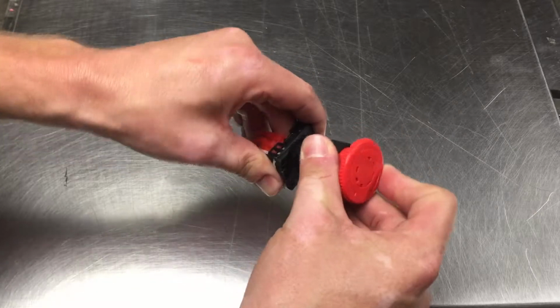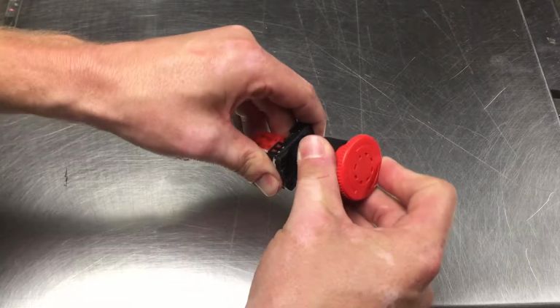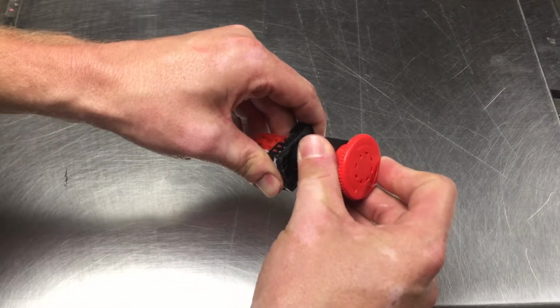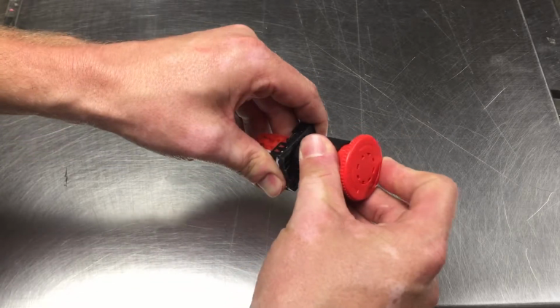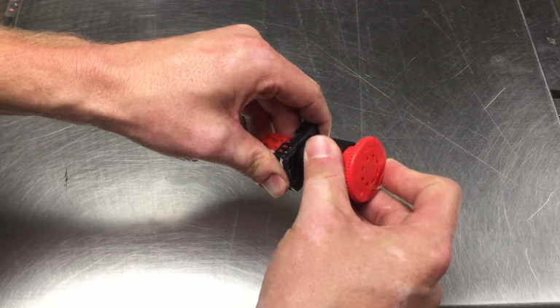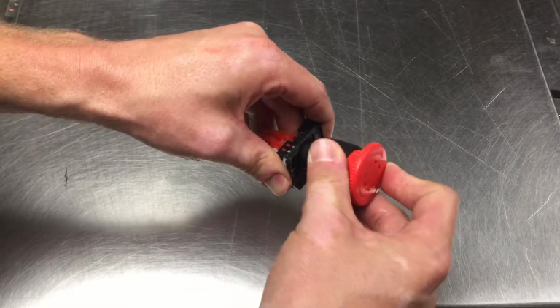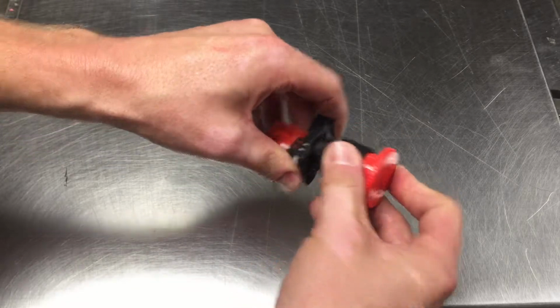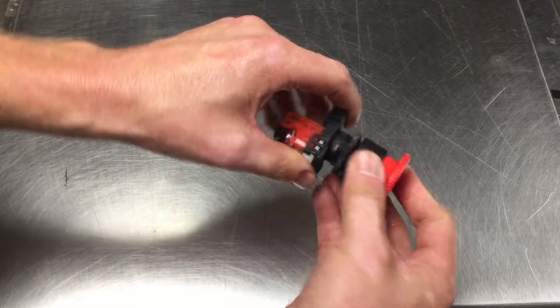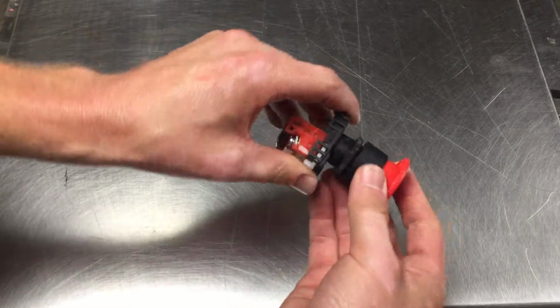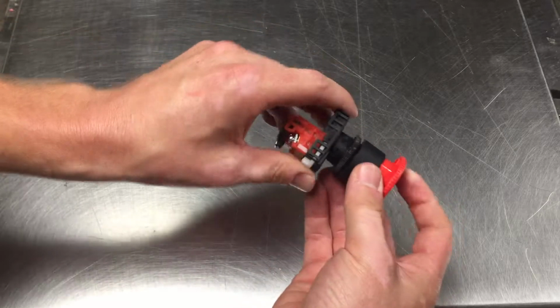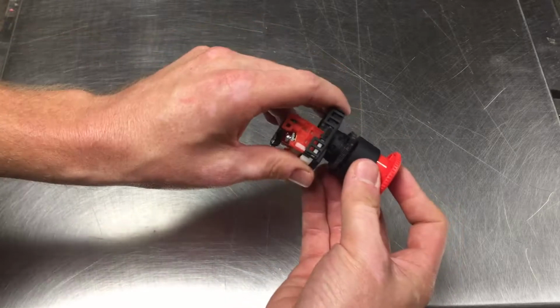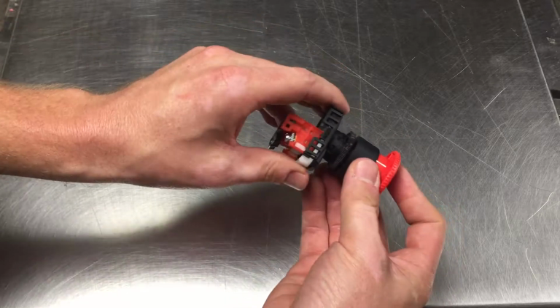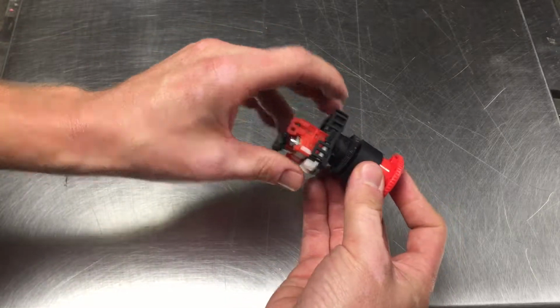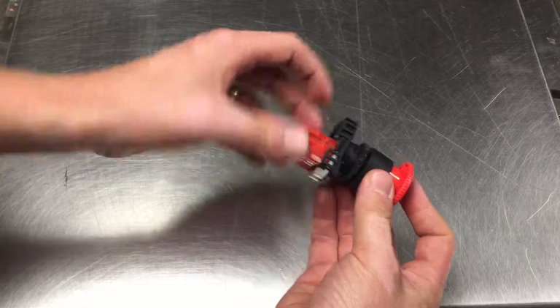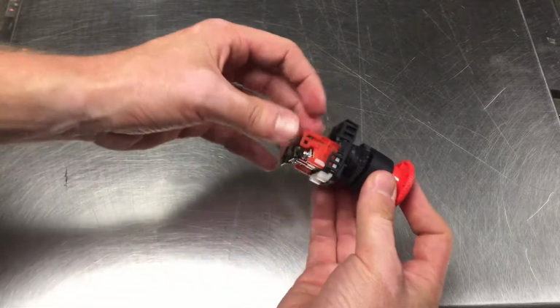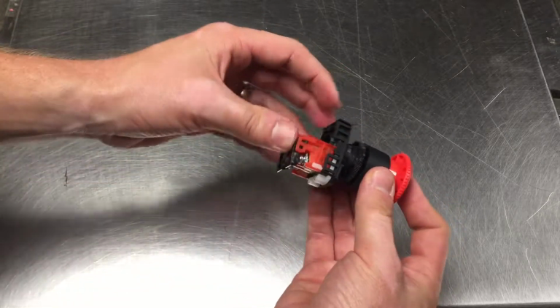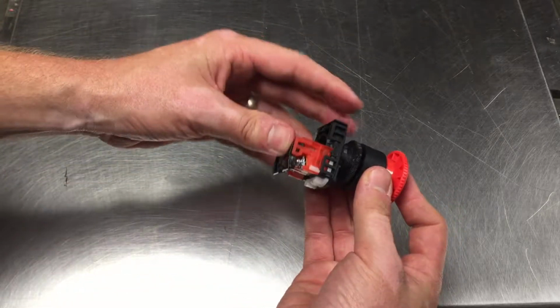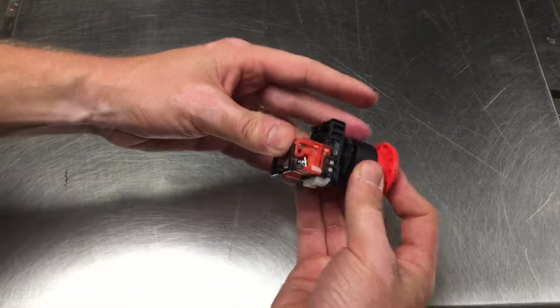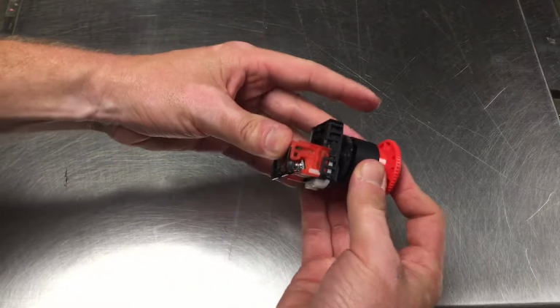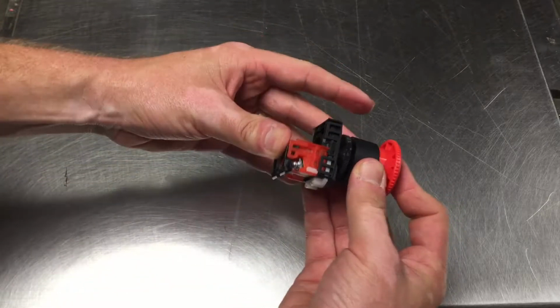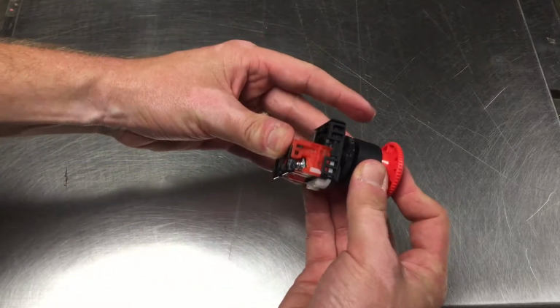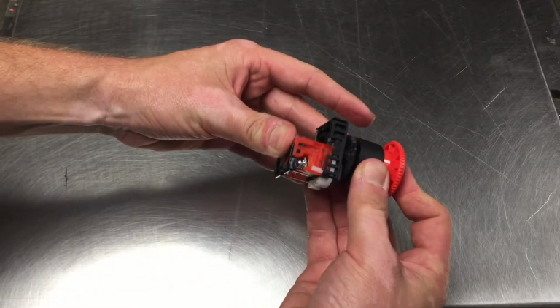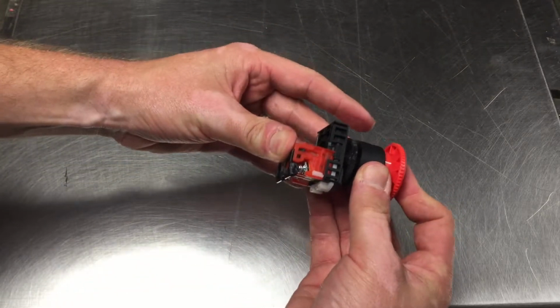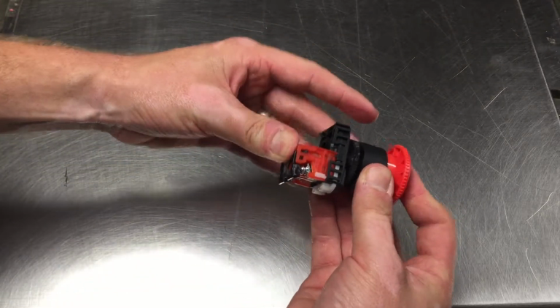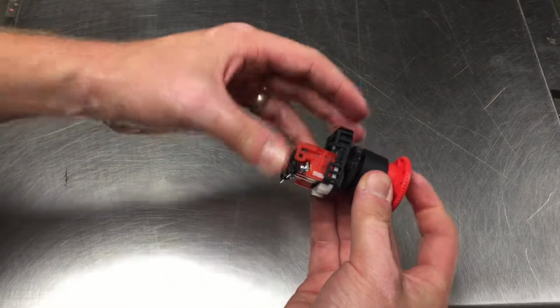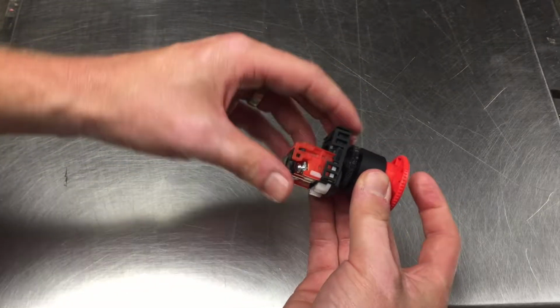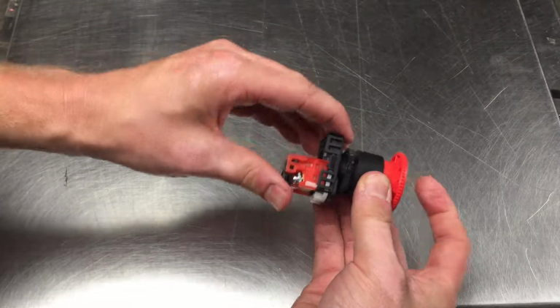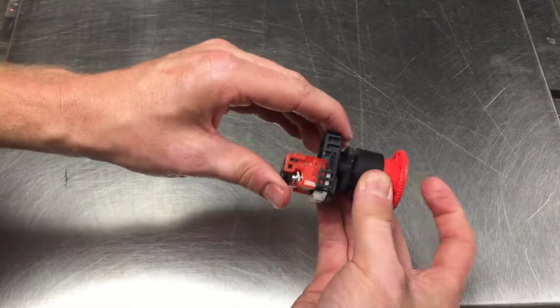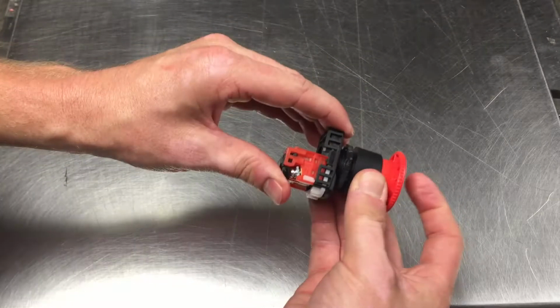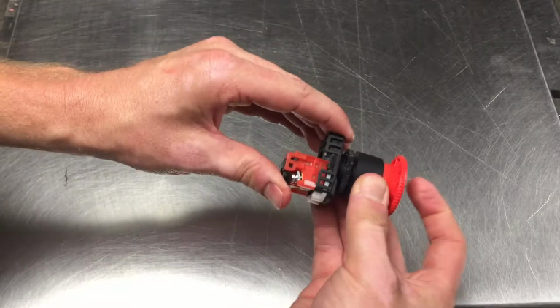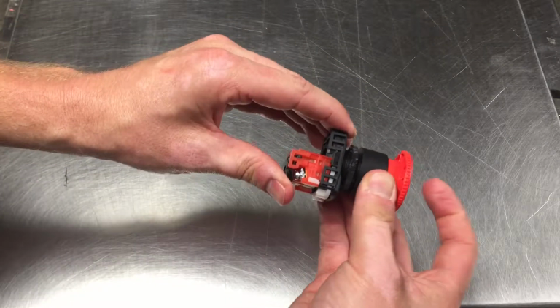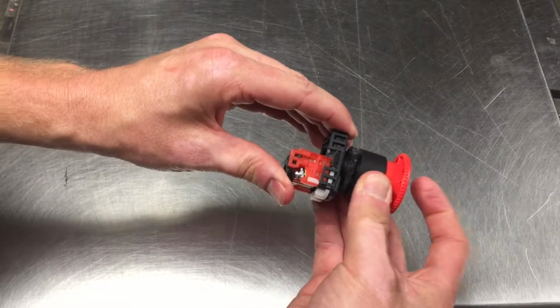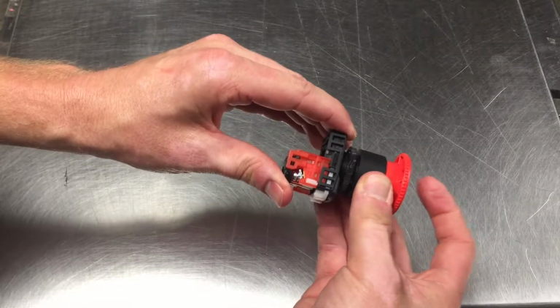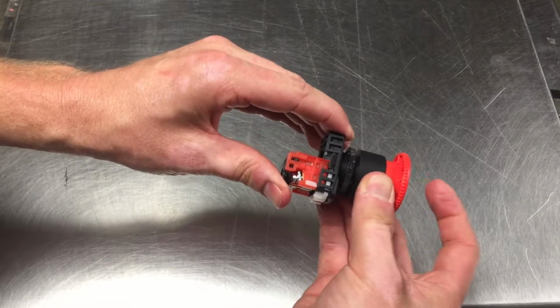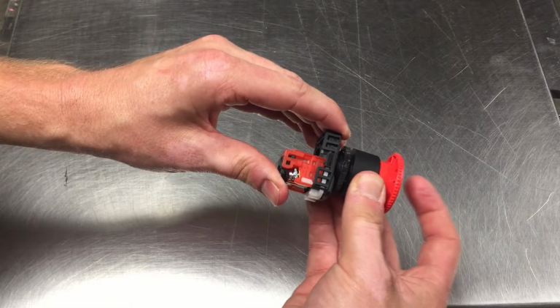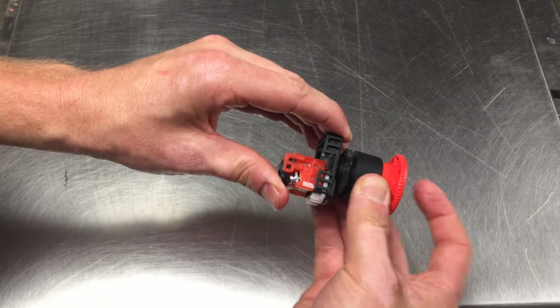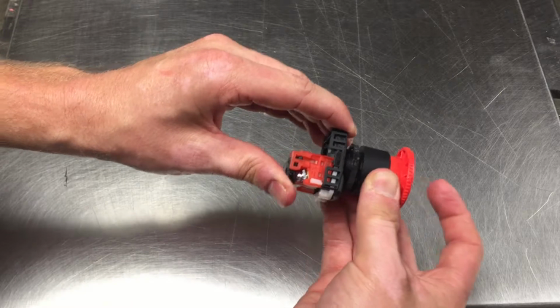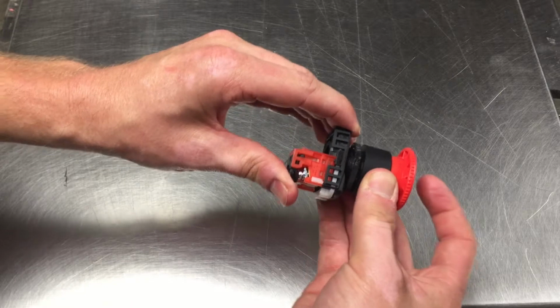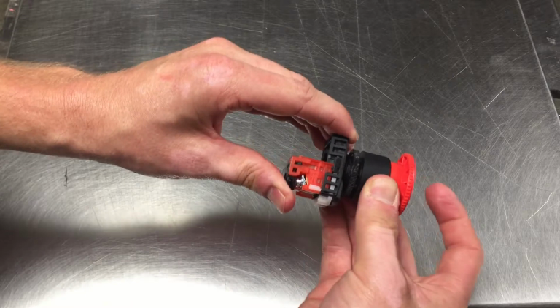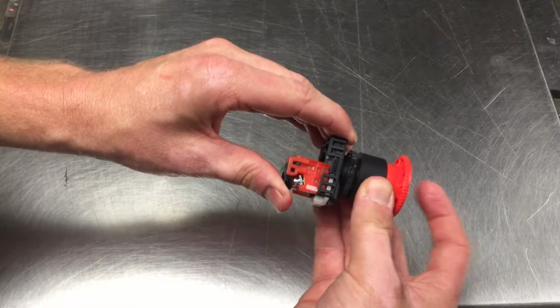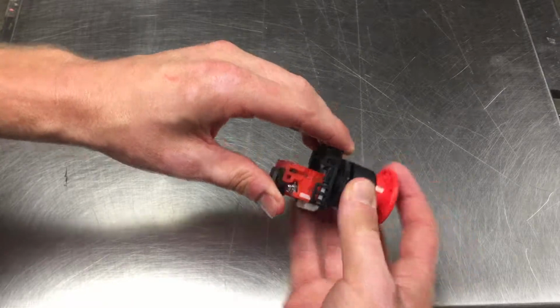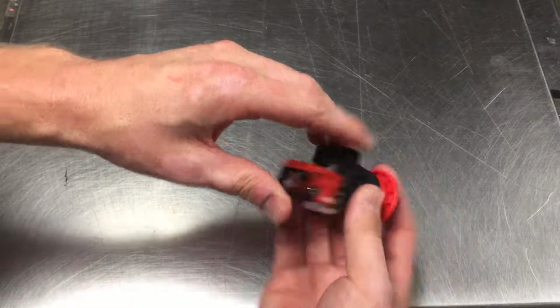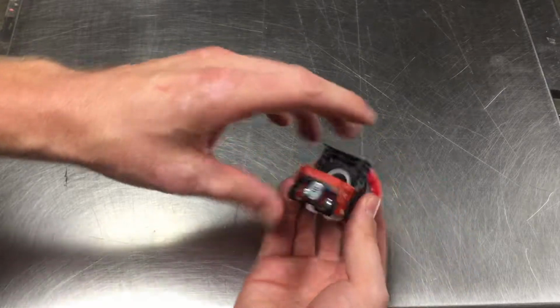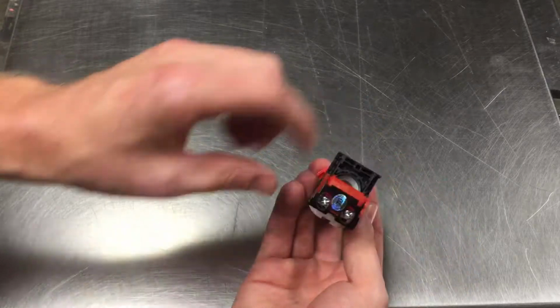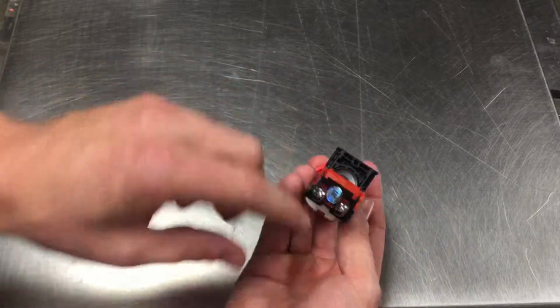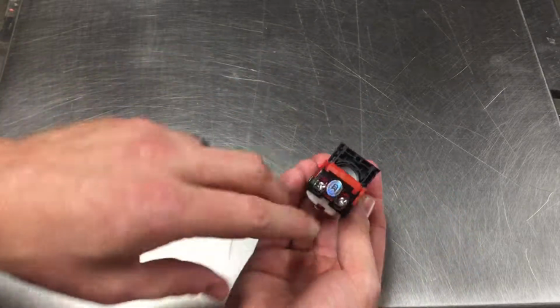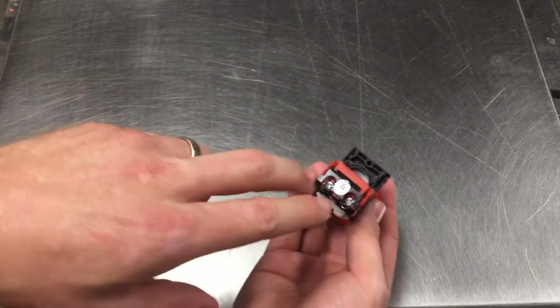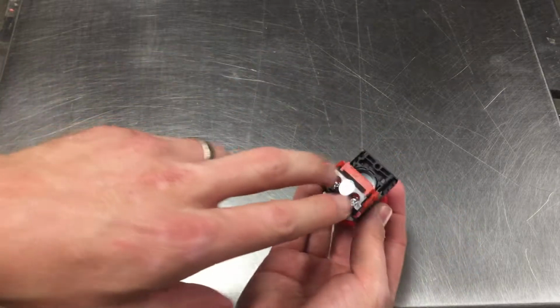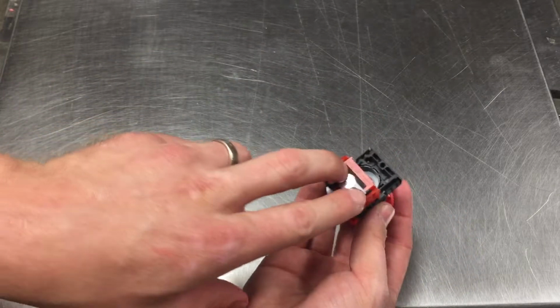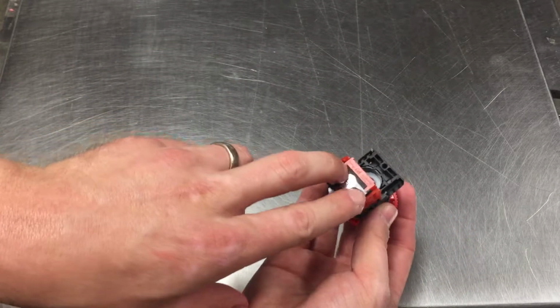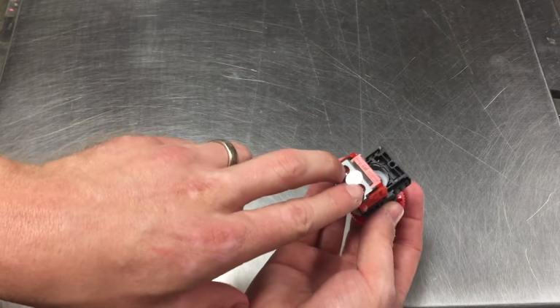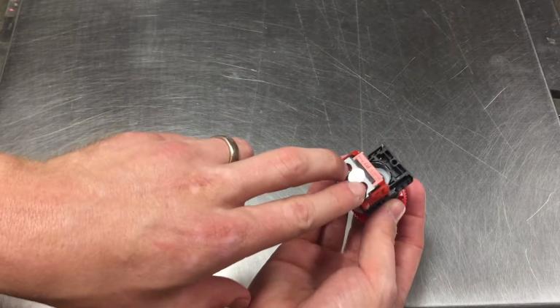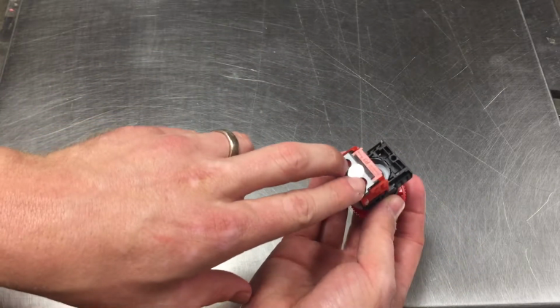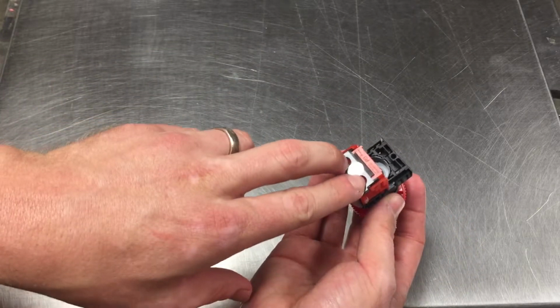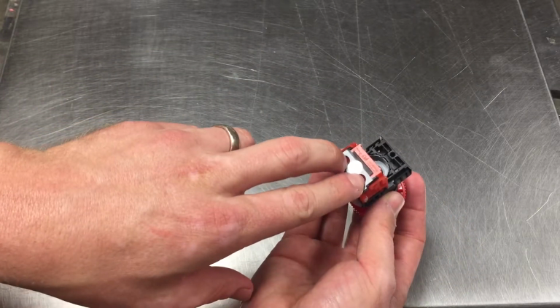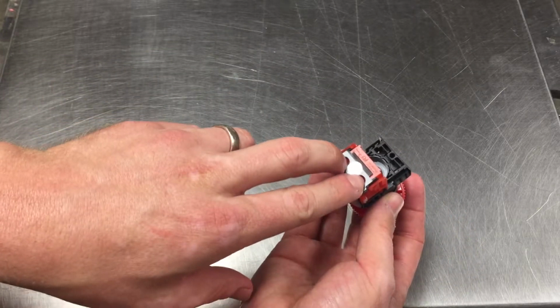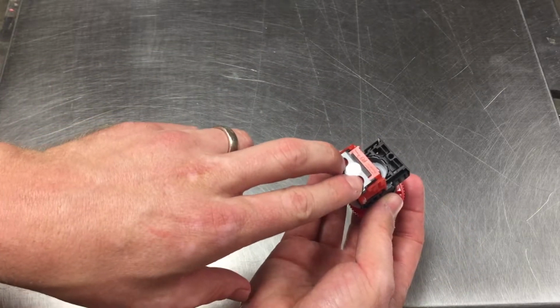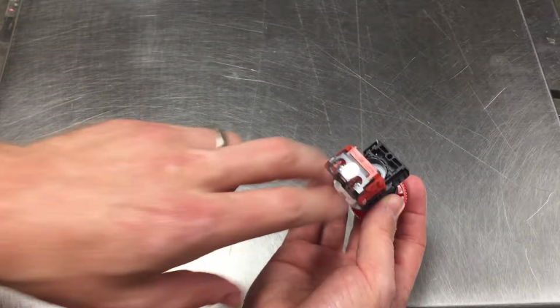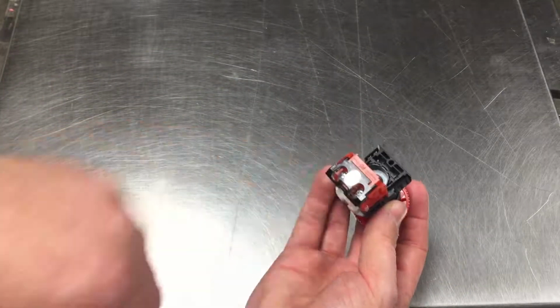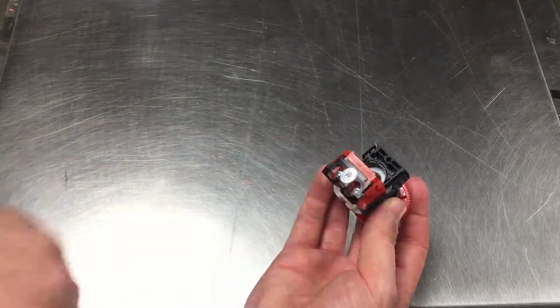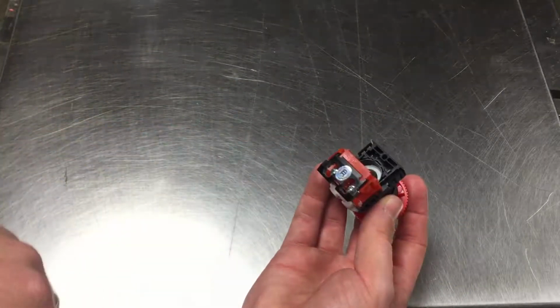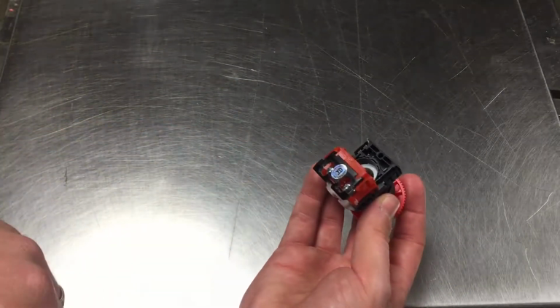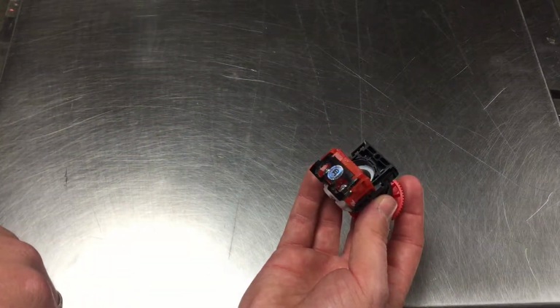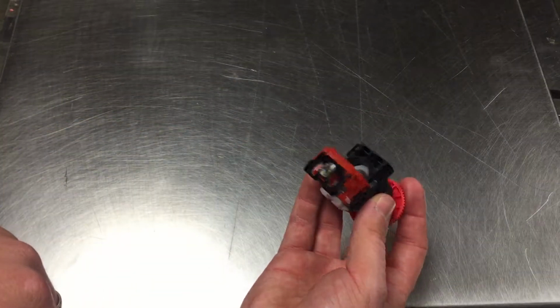Twist and it will just click just like that. It's tight, and then you will put your wires back on.